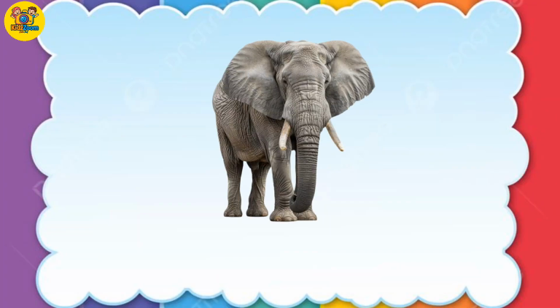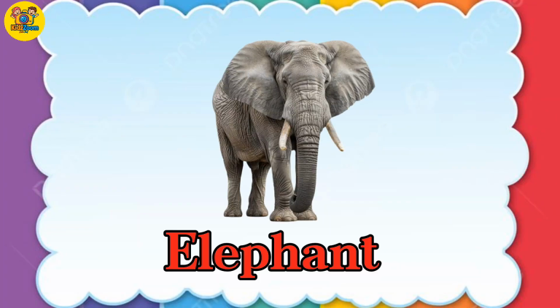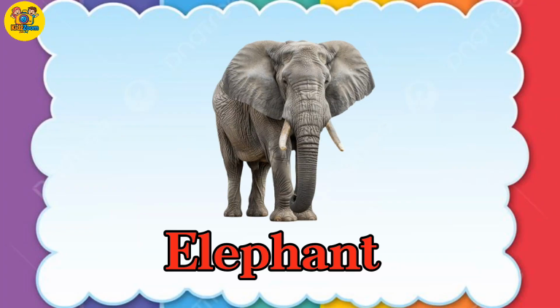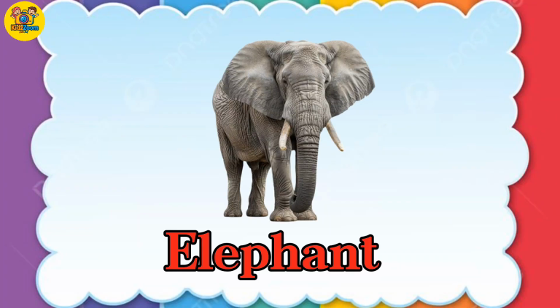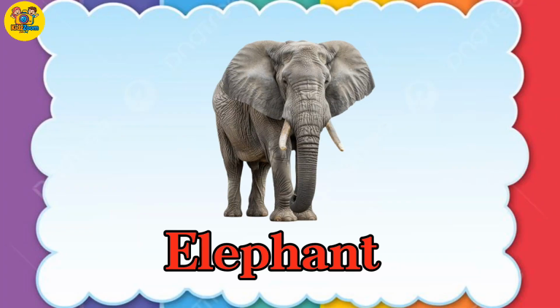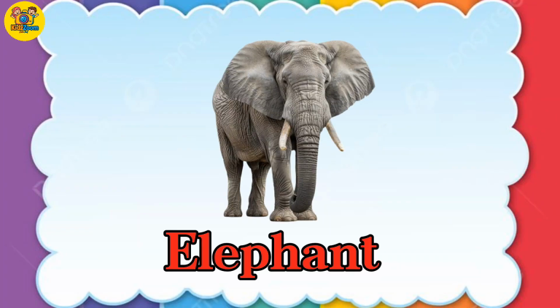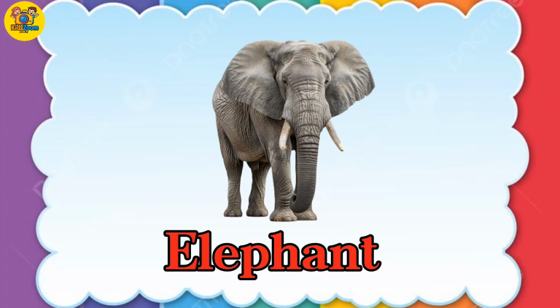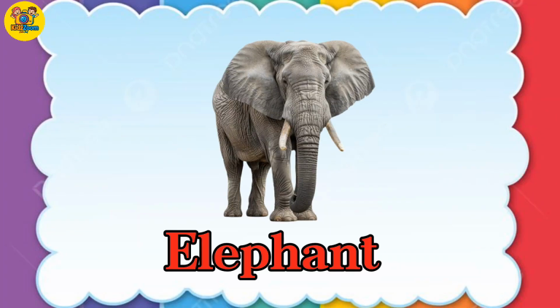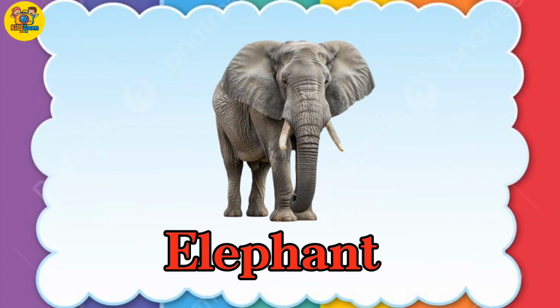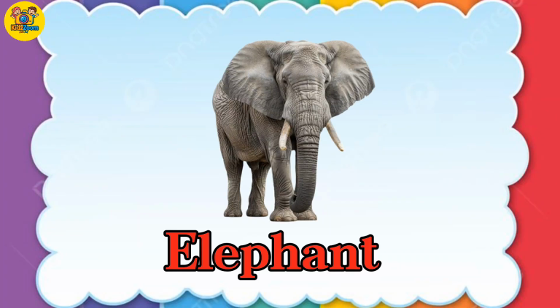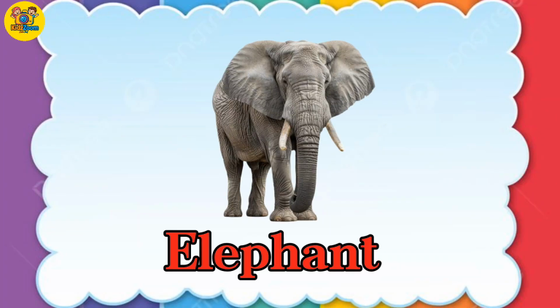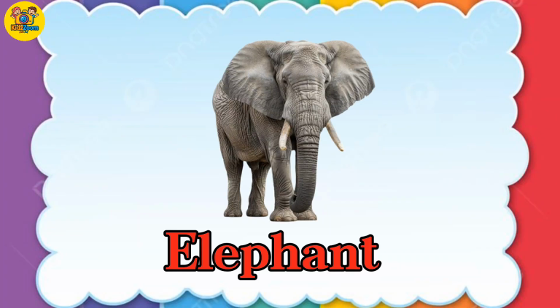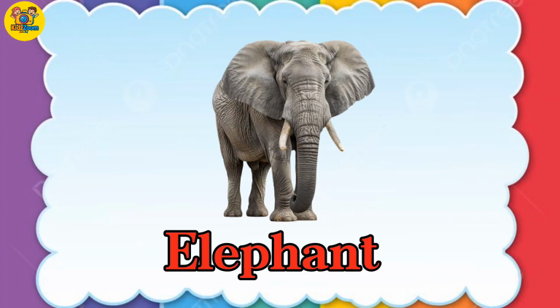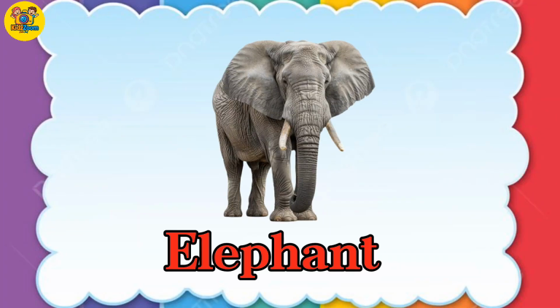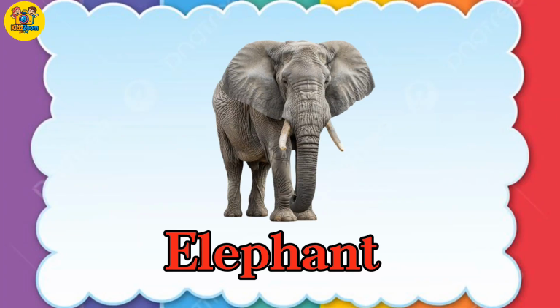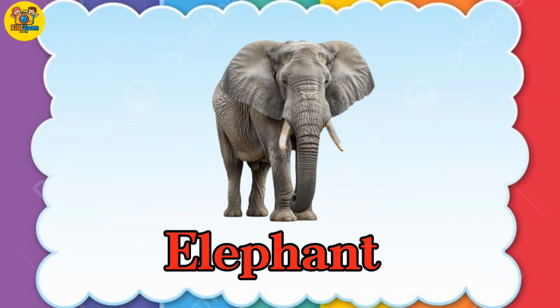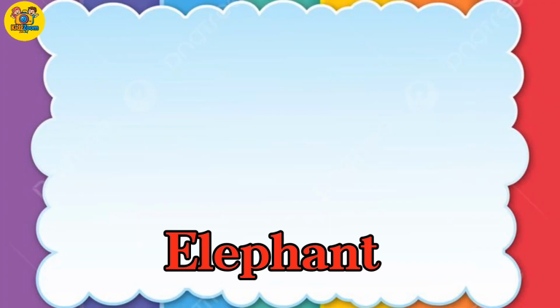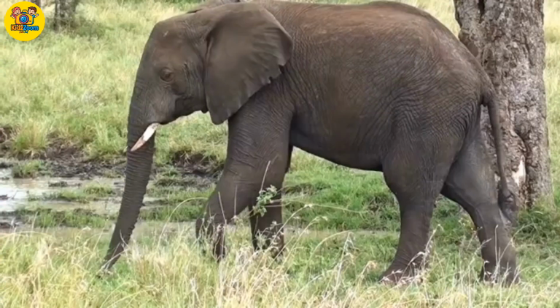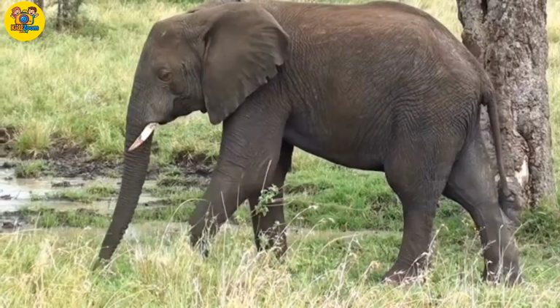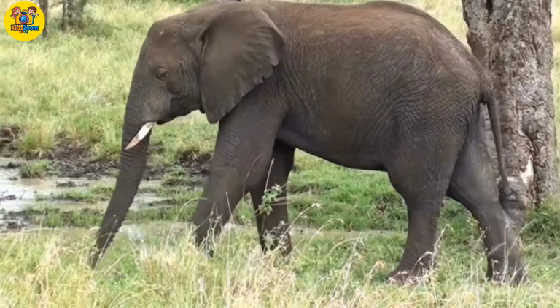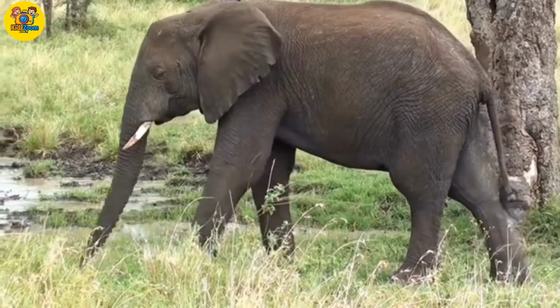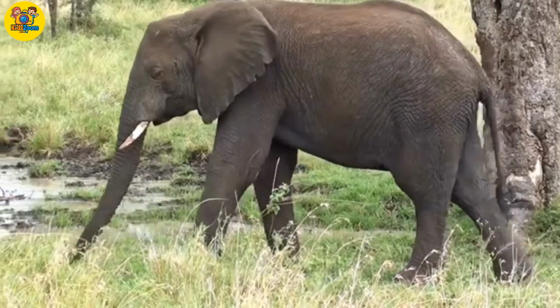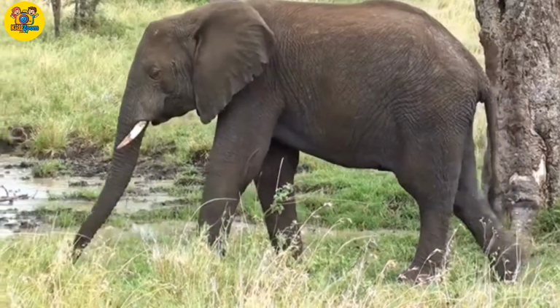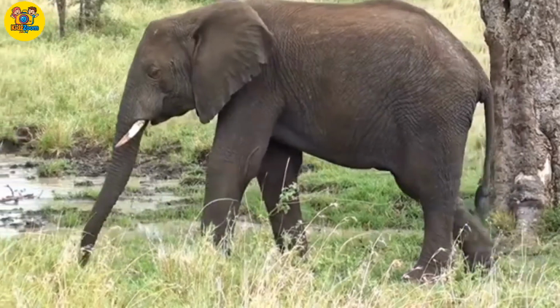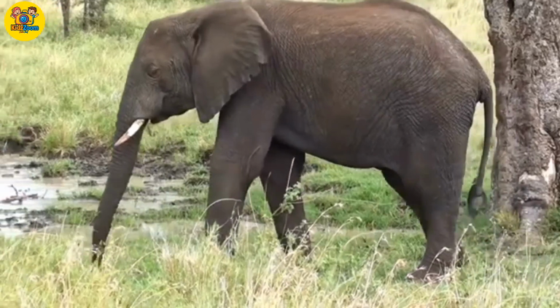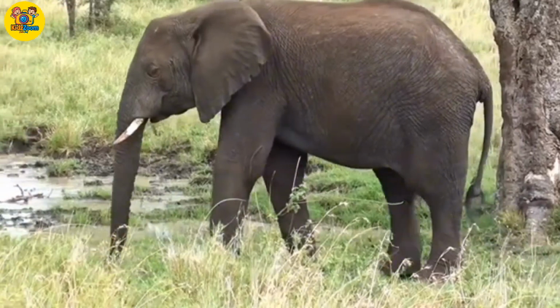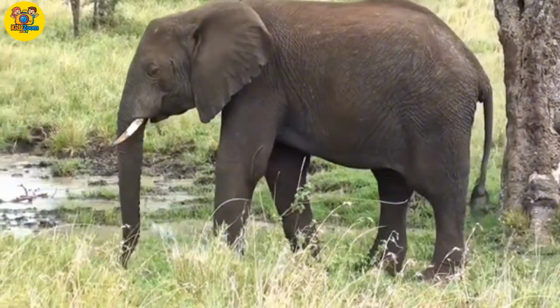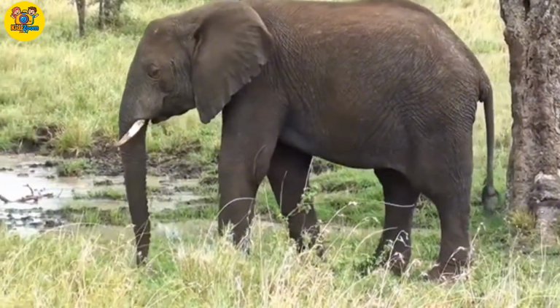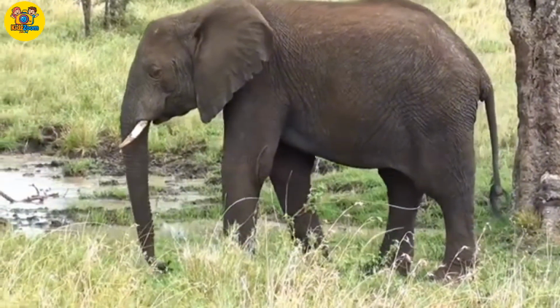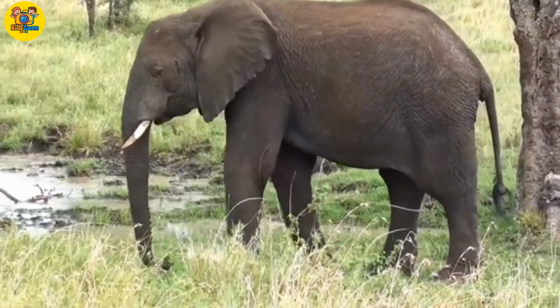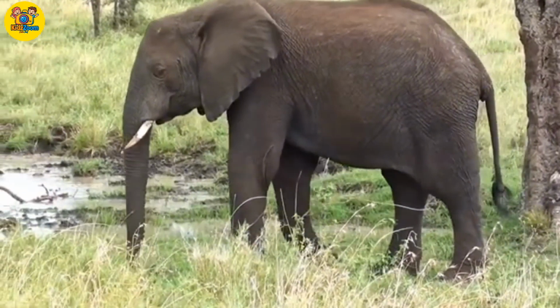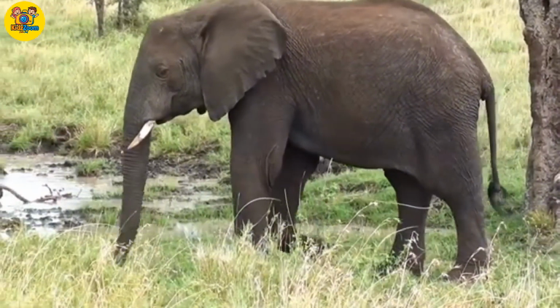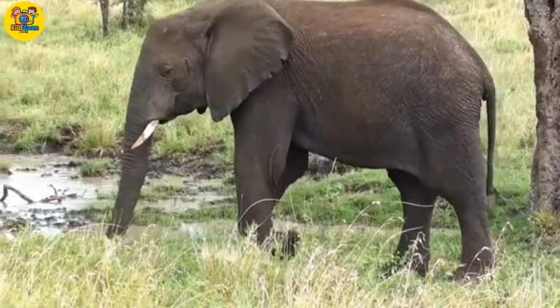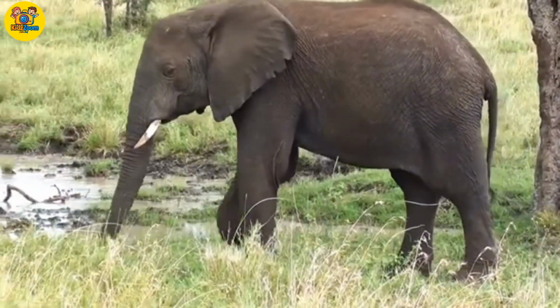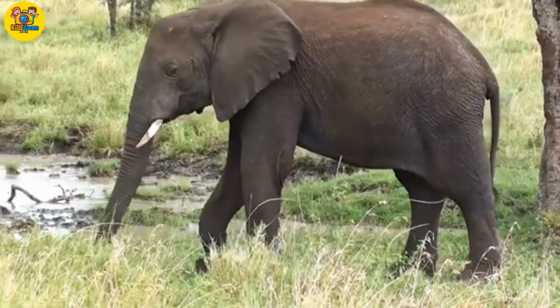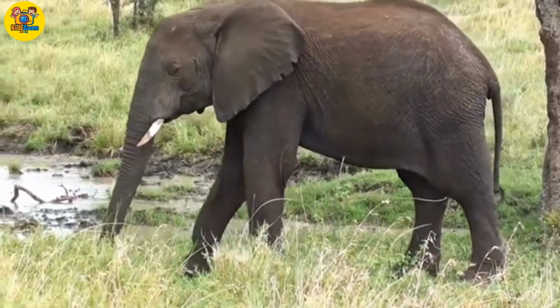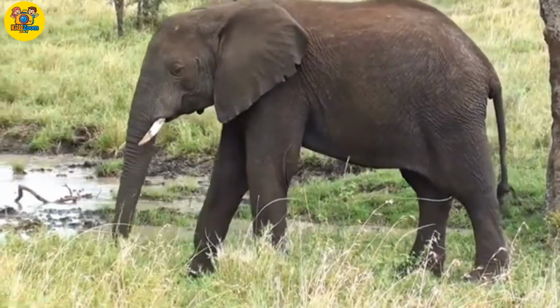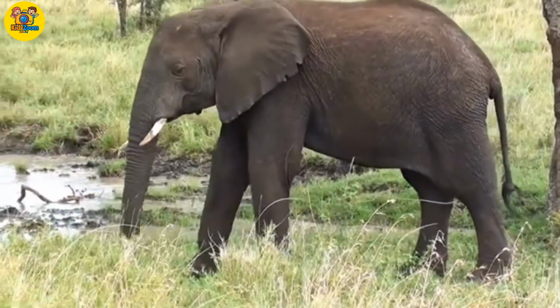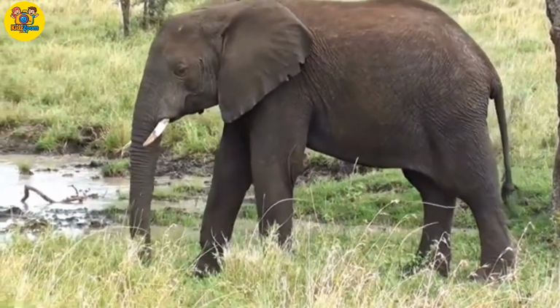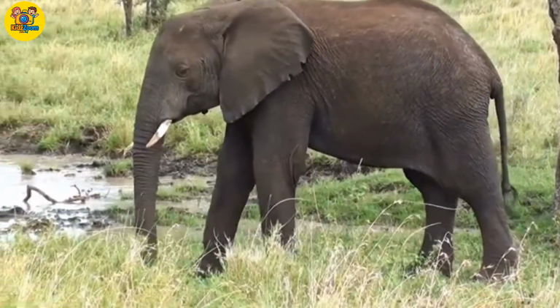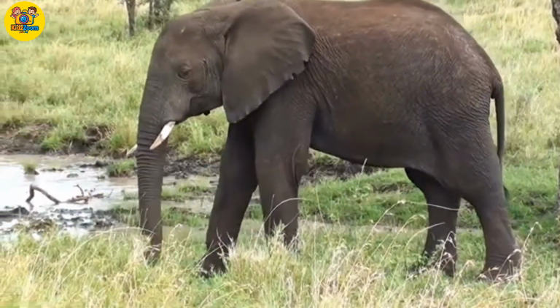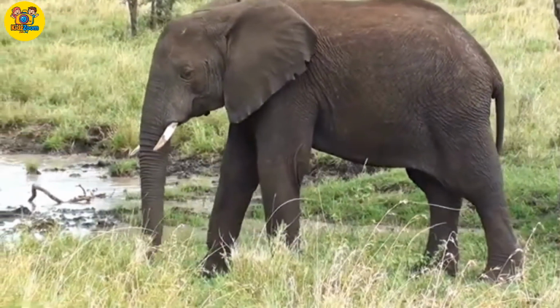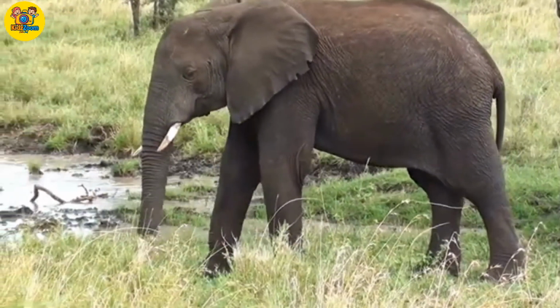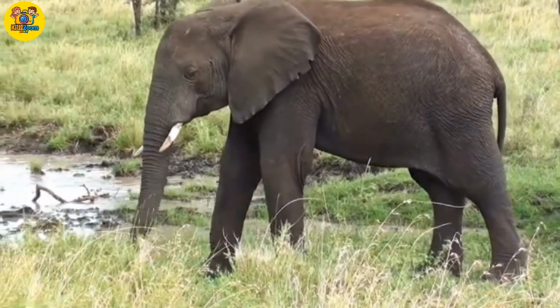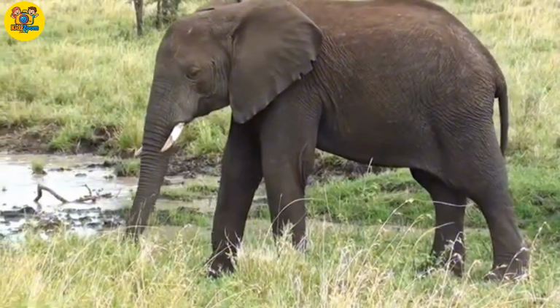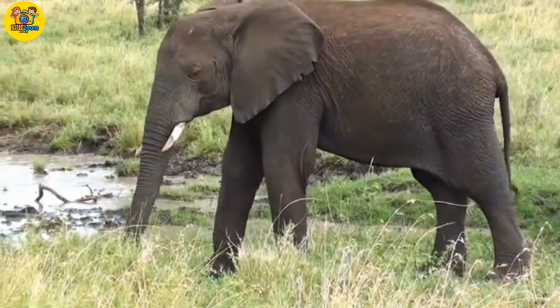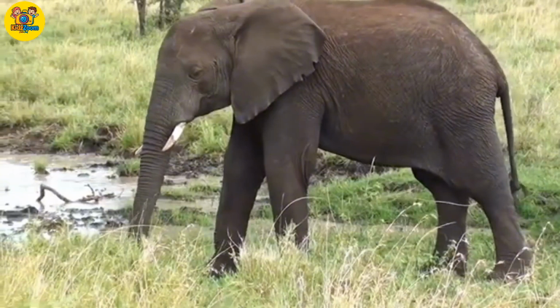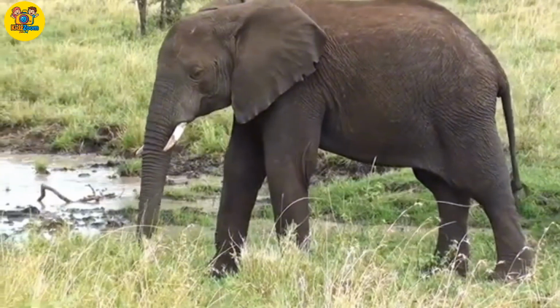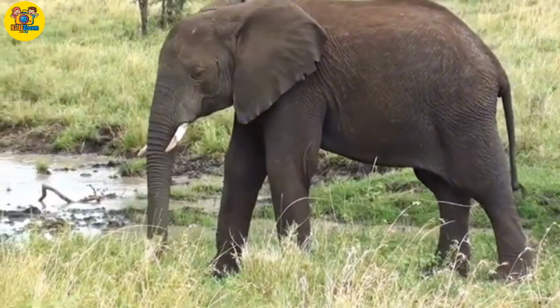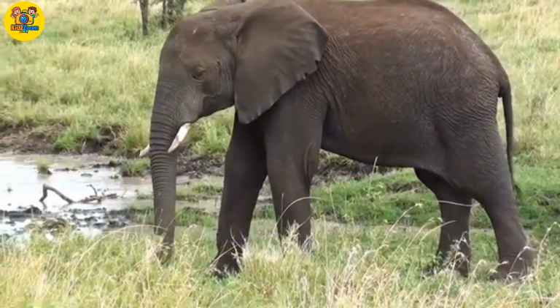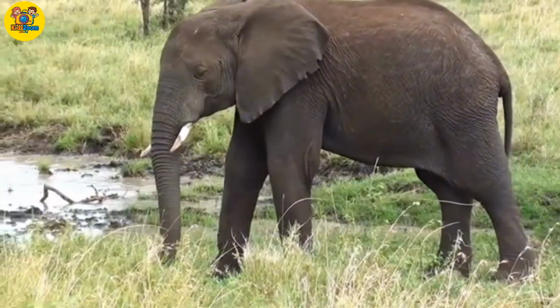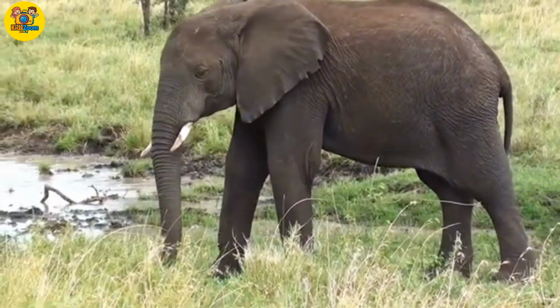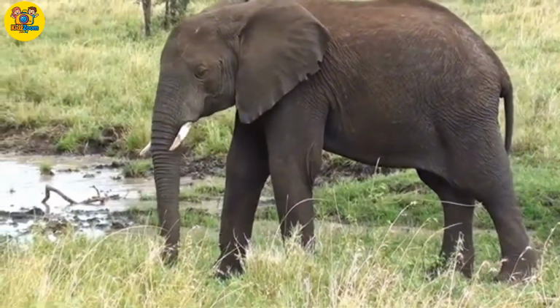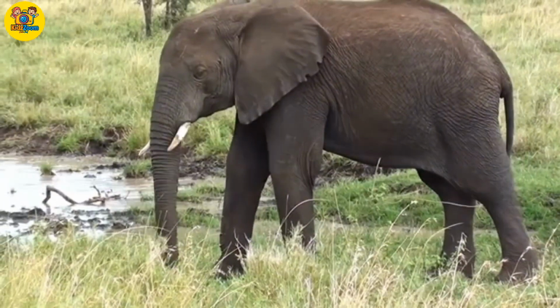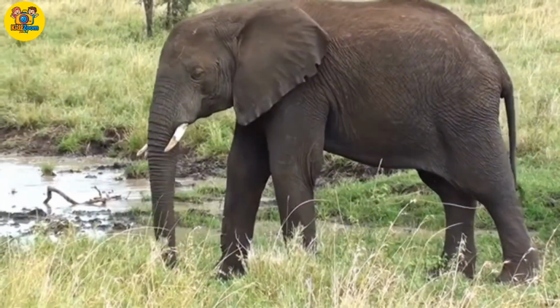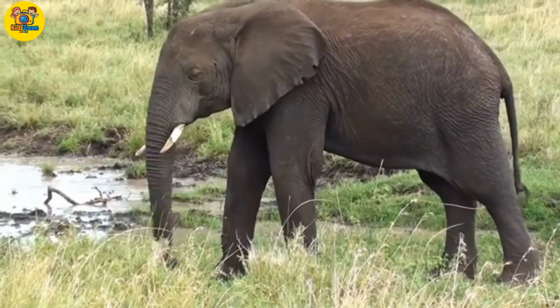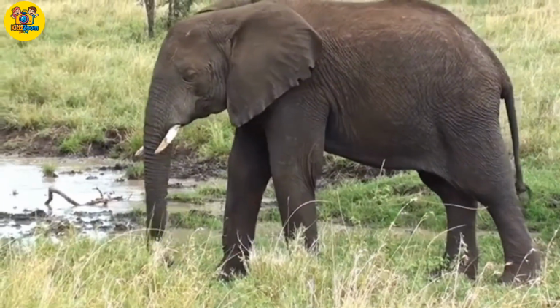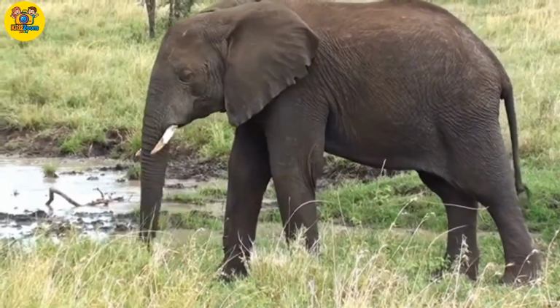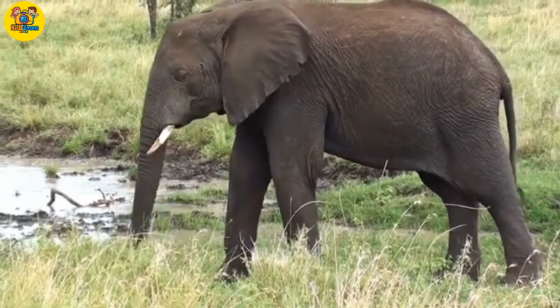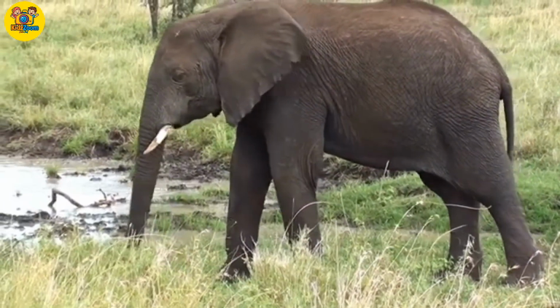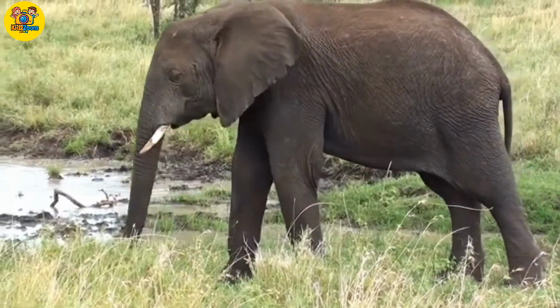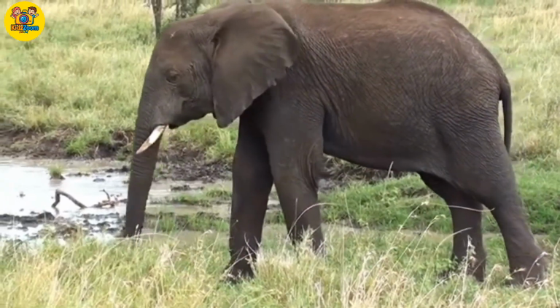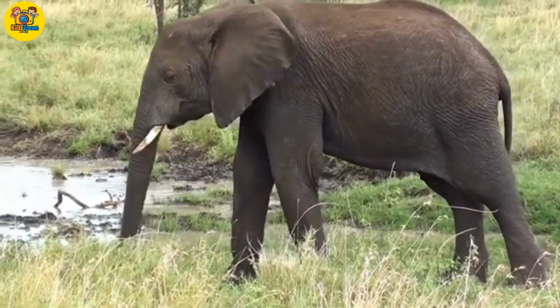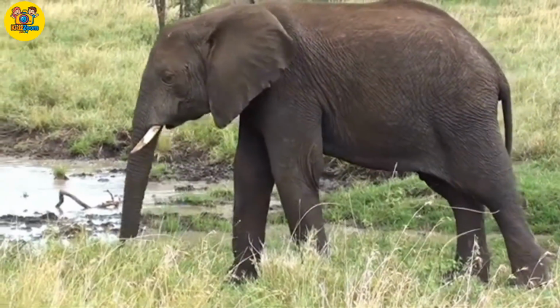Elephant. The largest land animal. Elephants have strong backbones and long trunks.